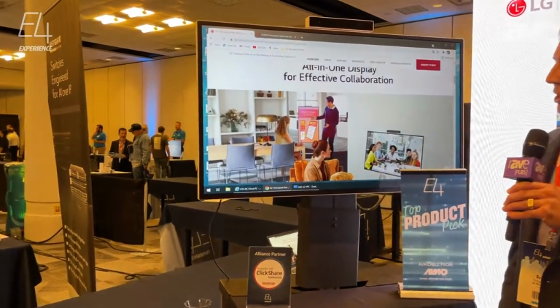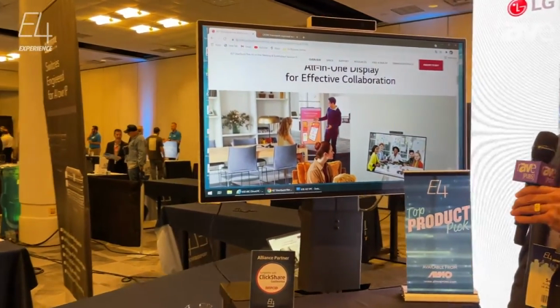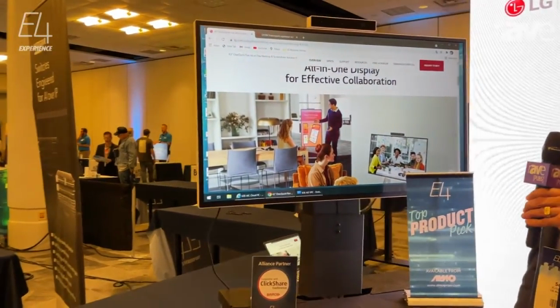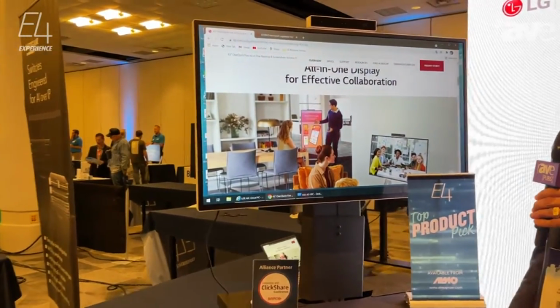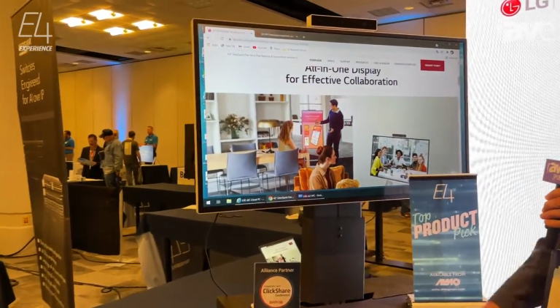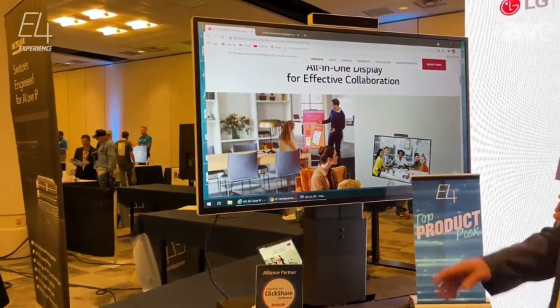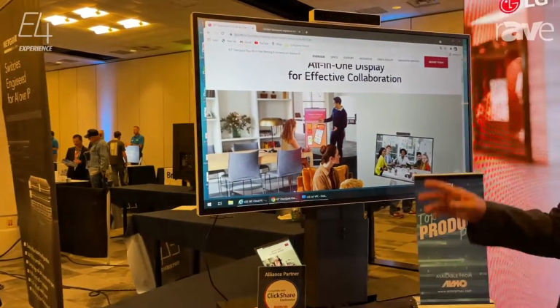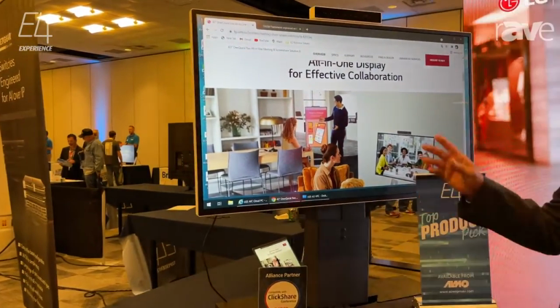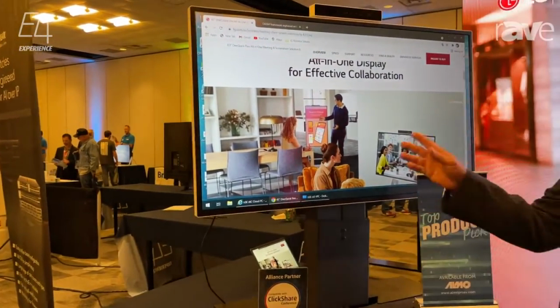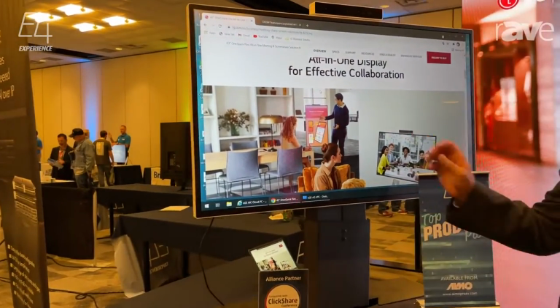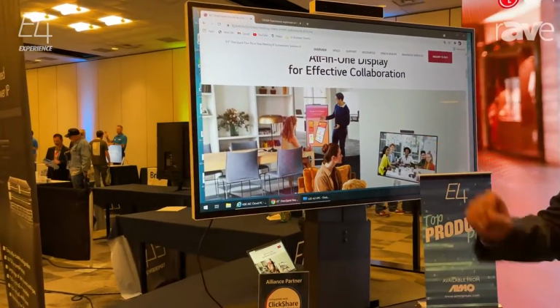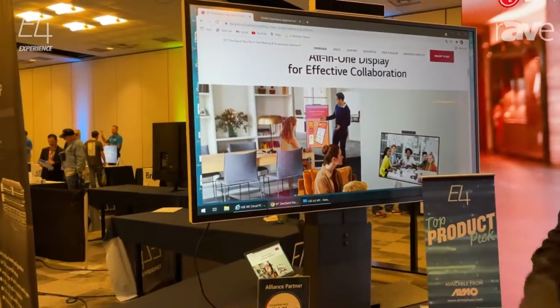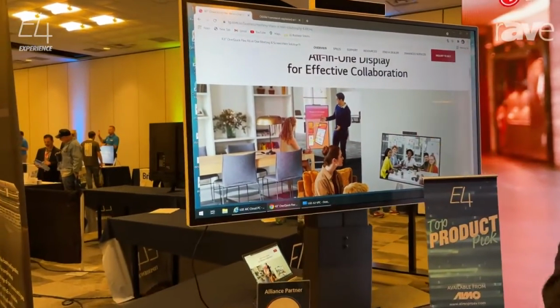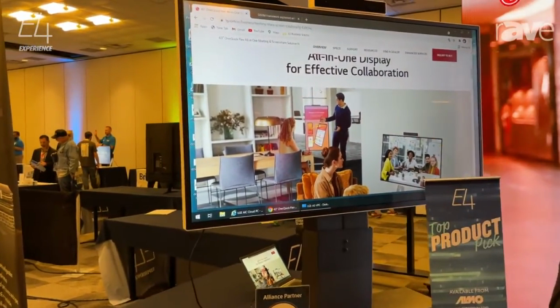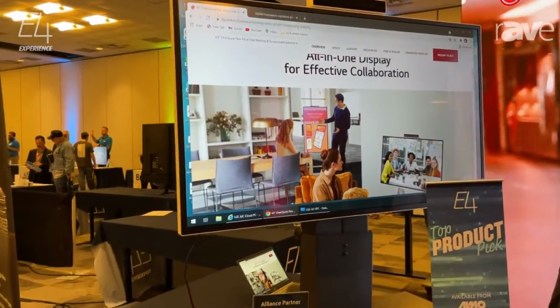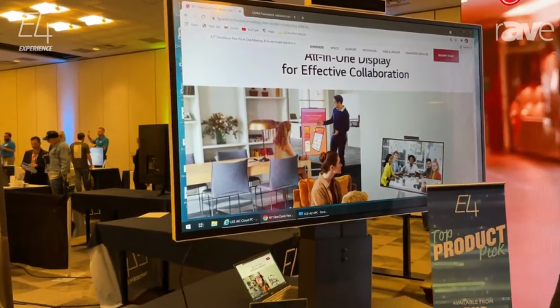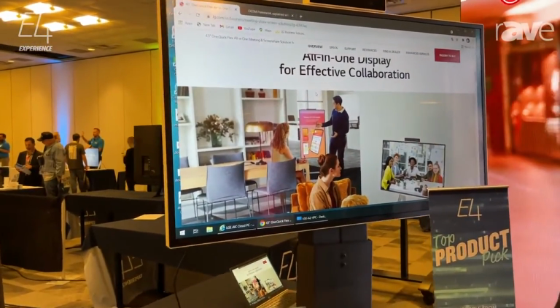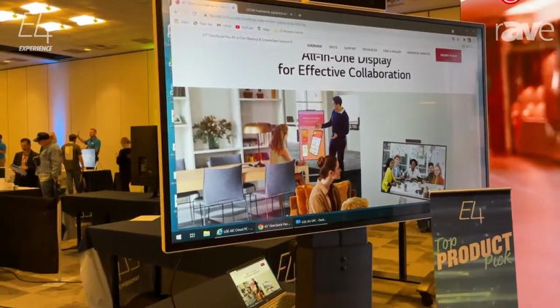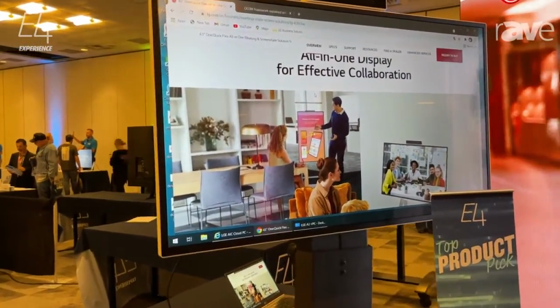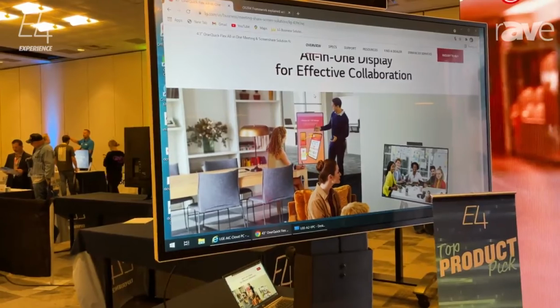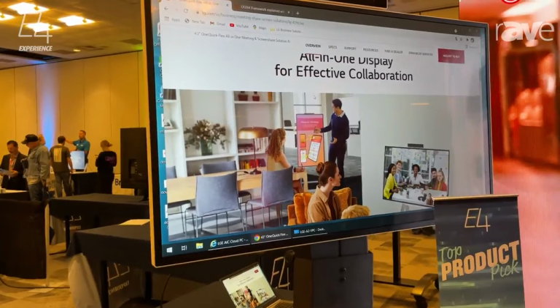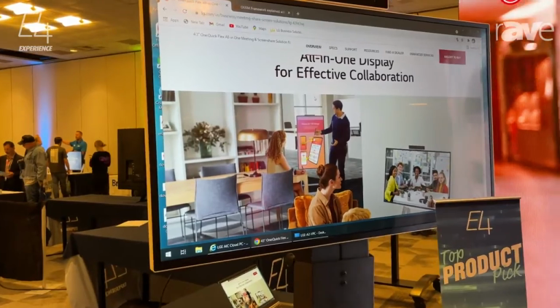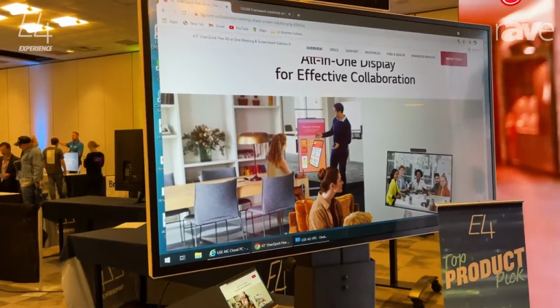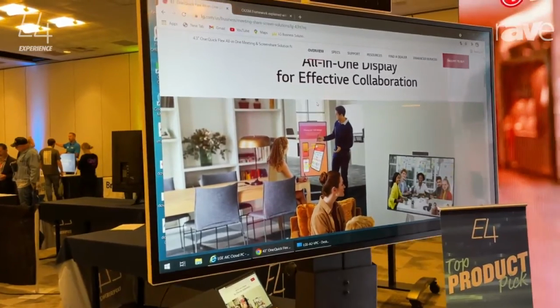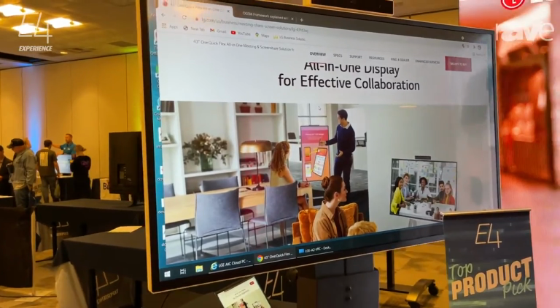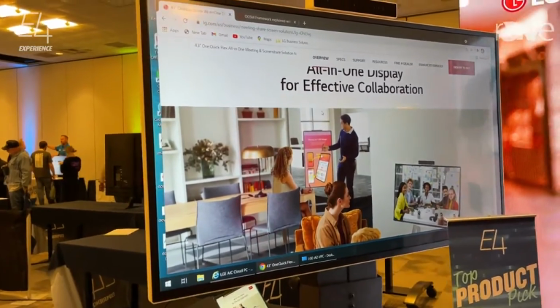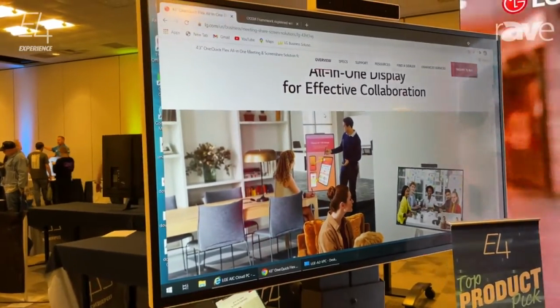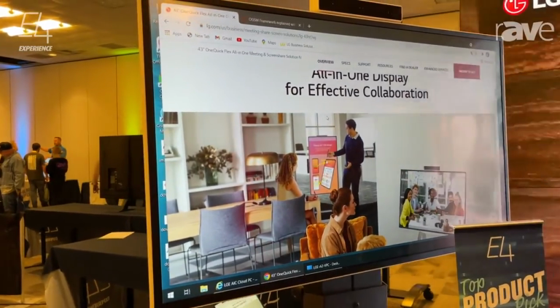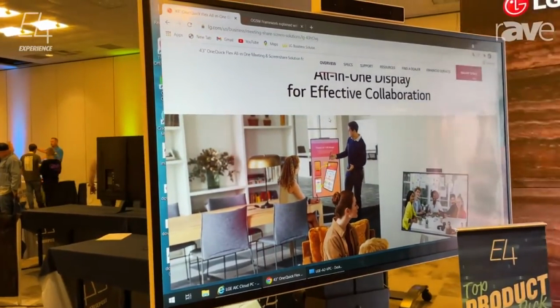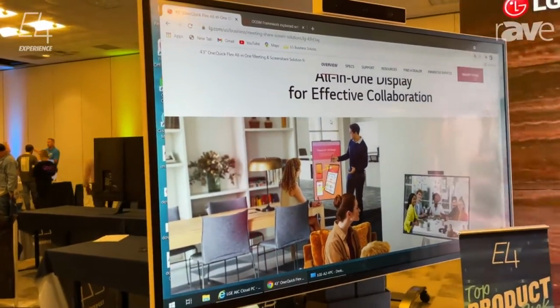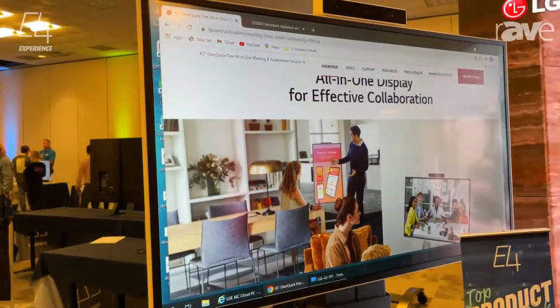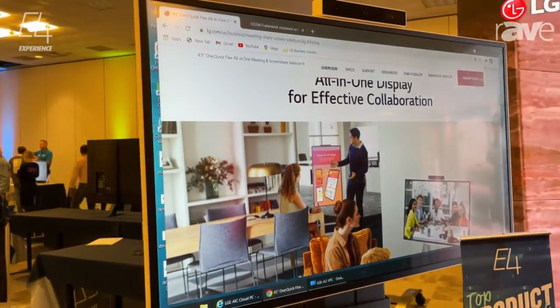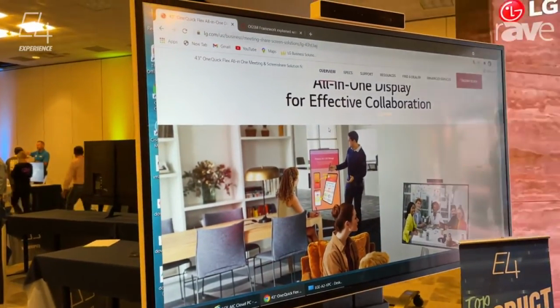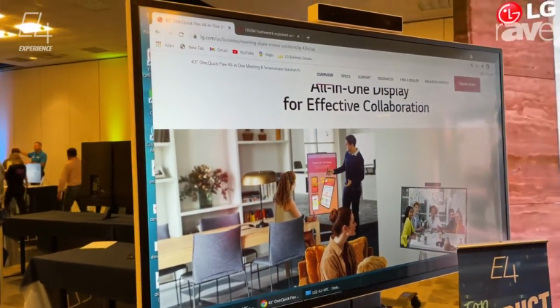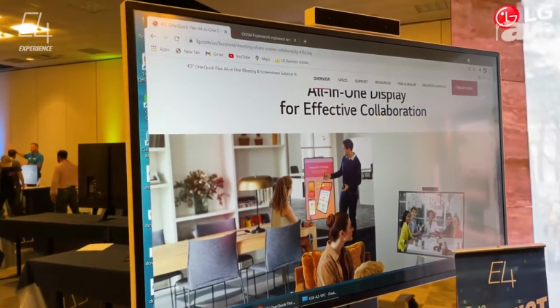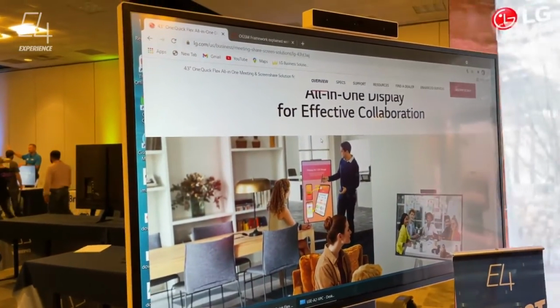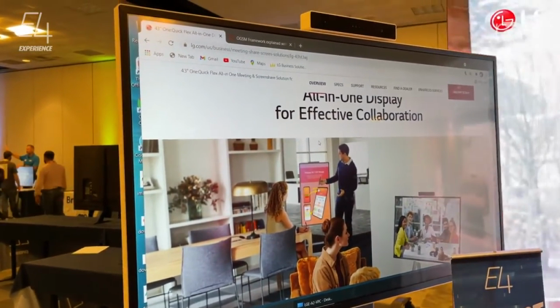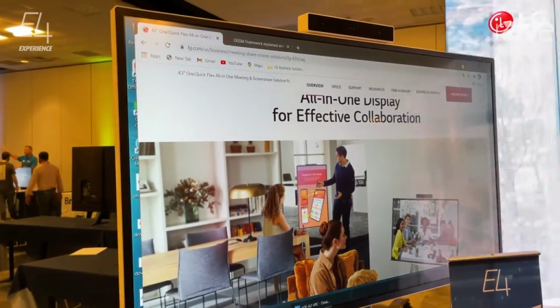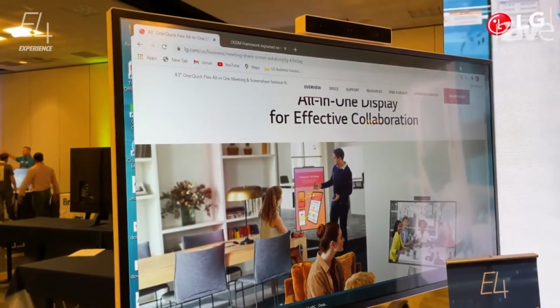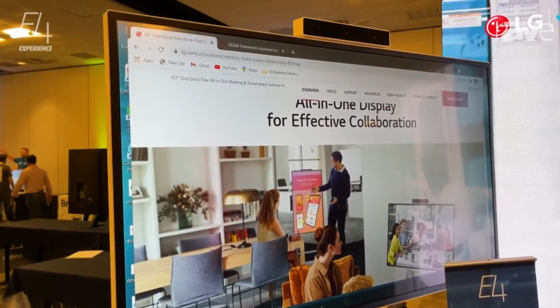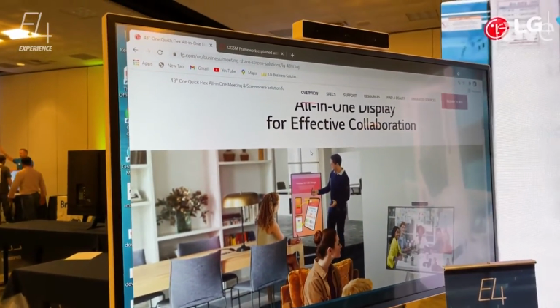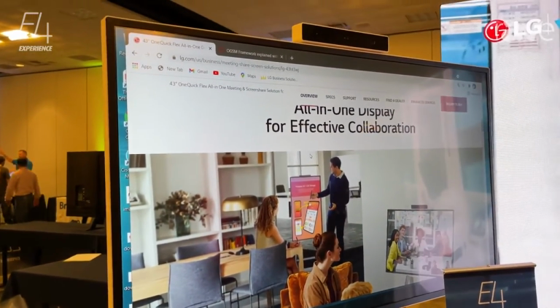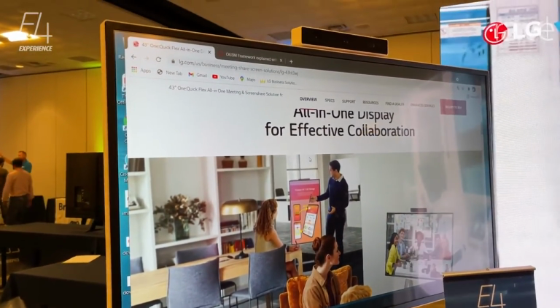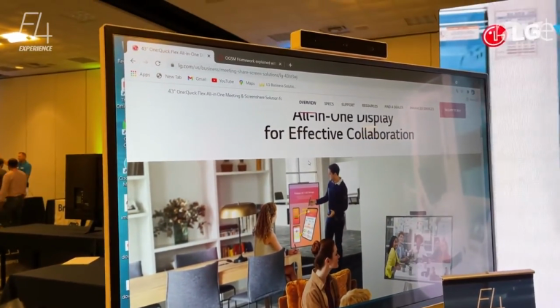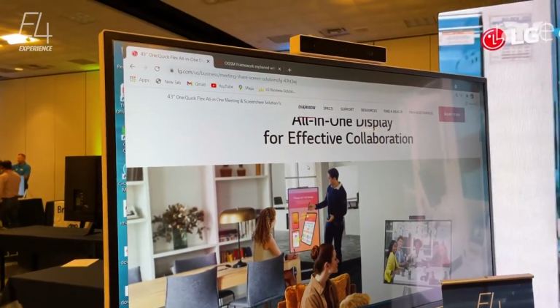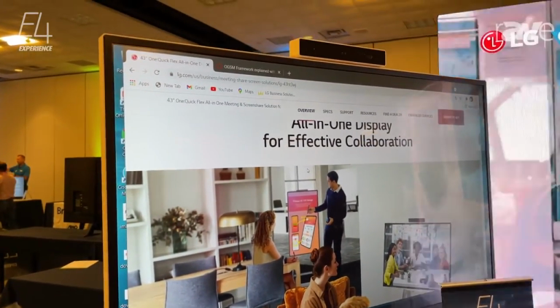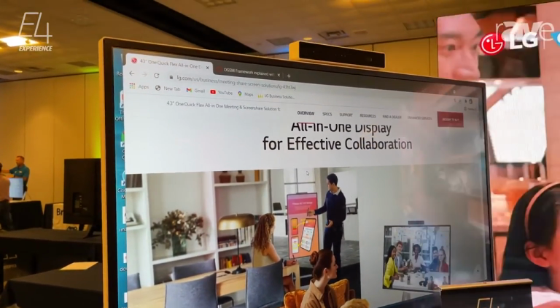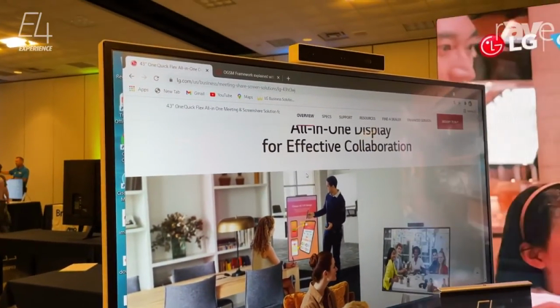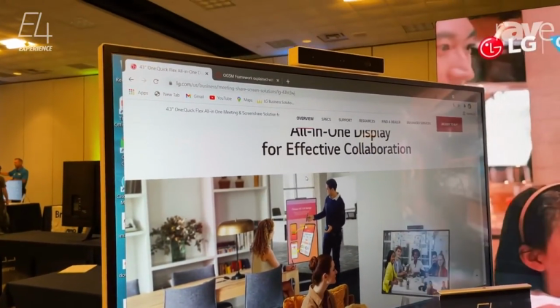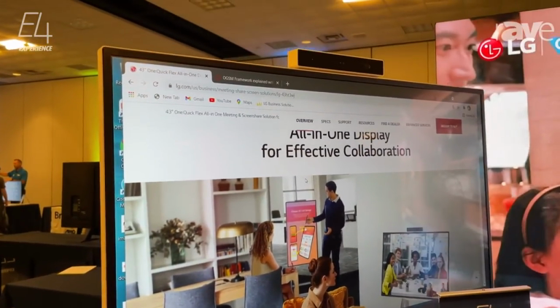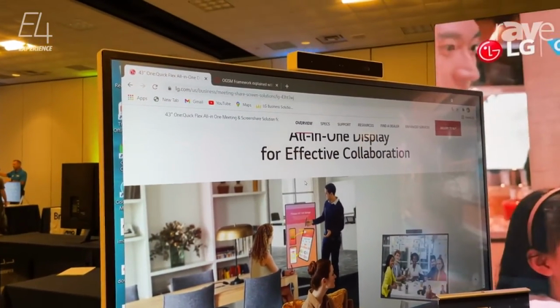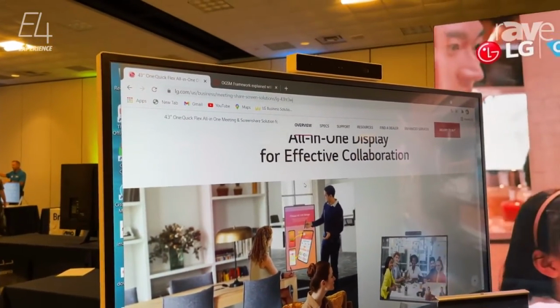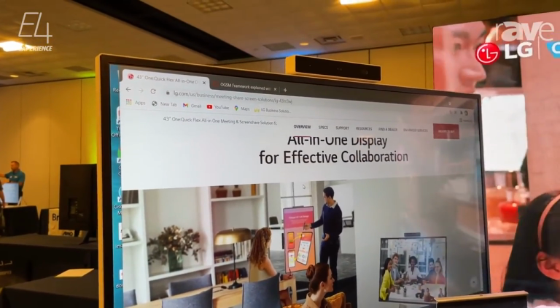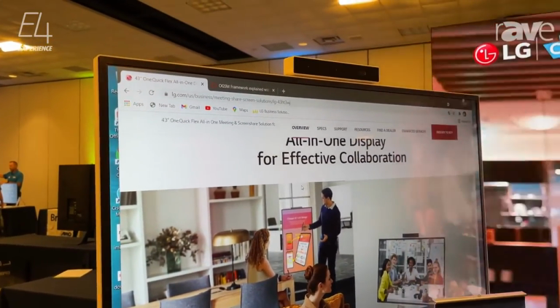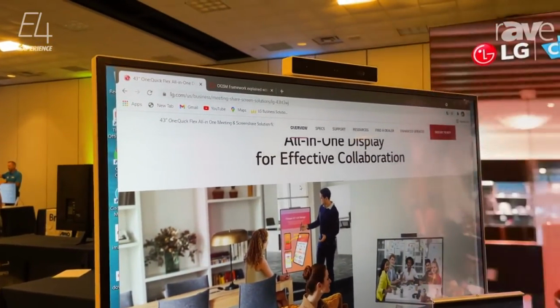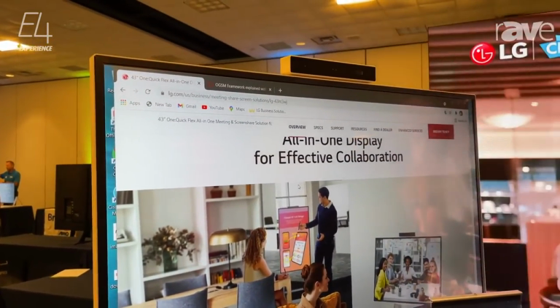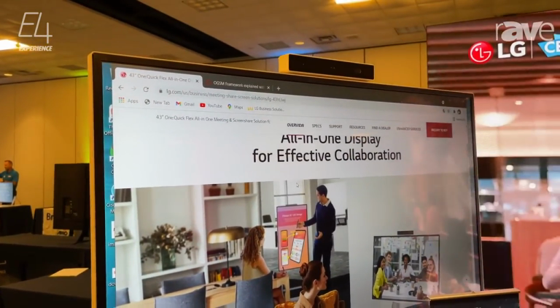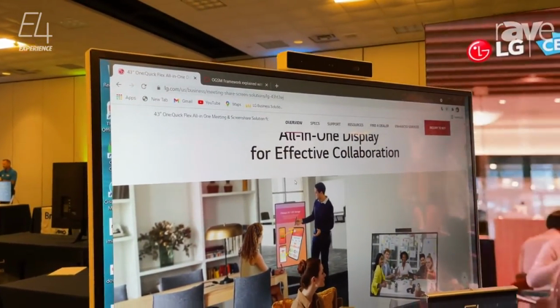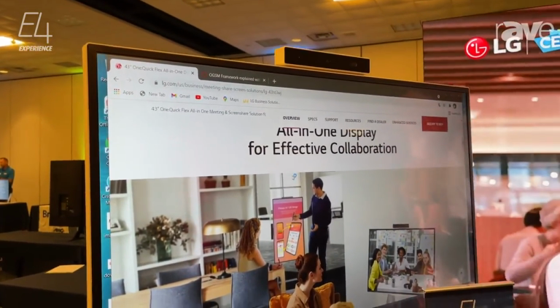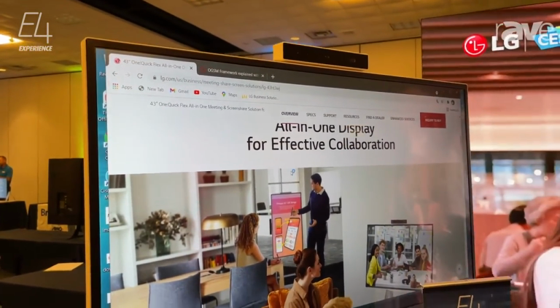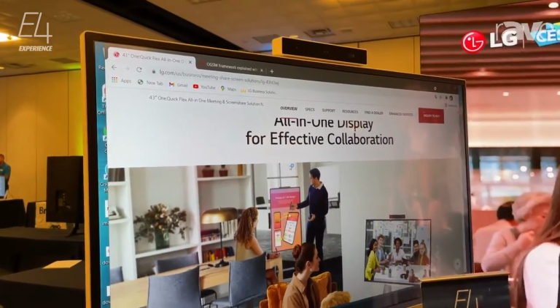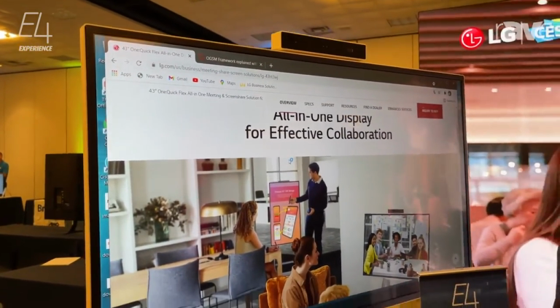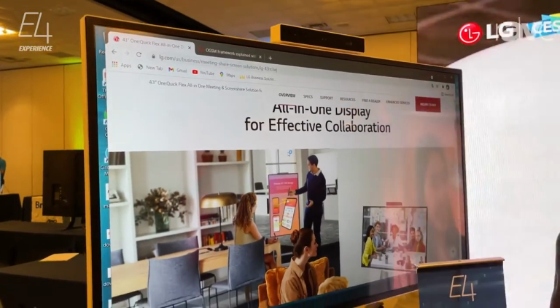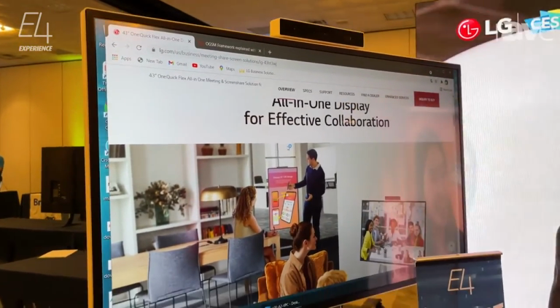So we've got three different sizes of this product, and for more information please visit us at LG.com.